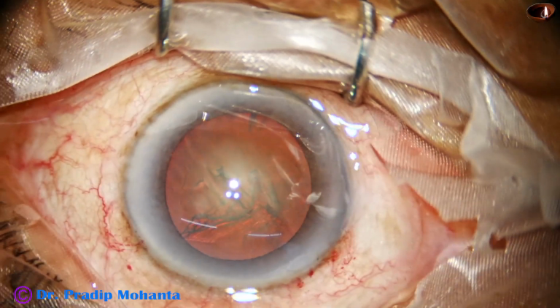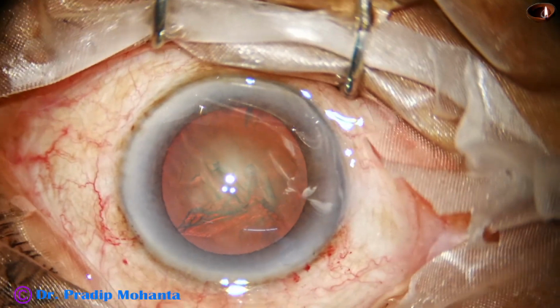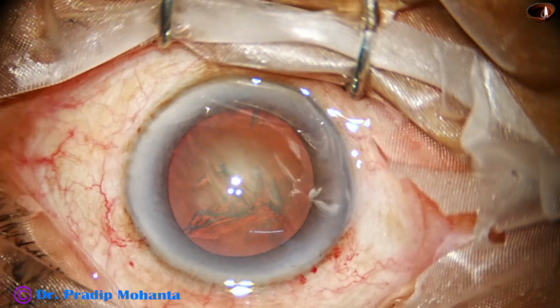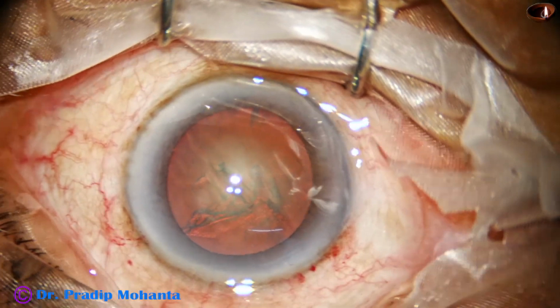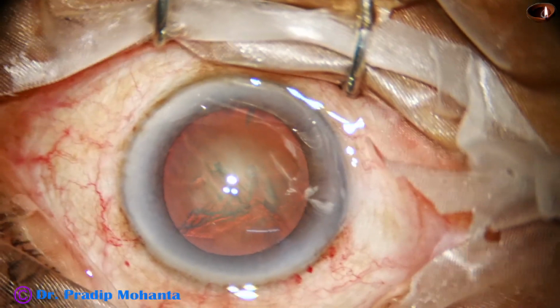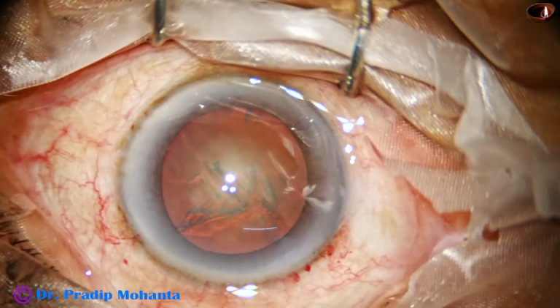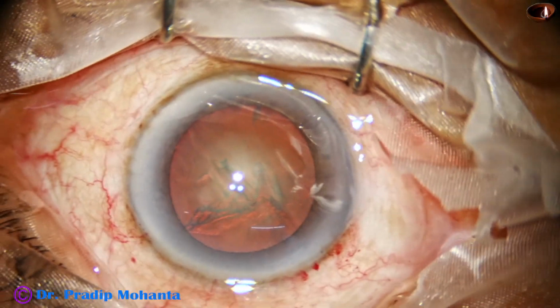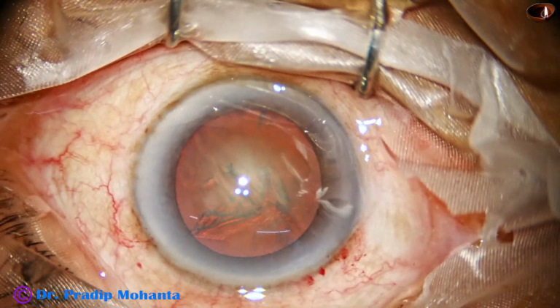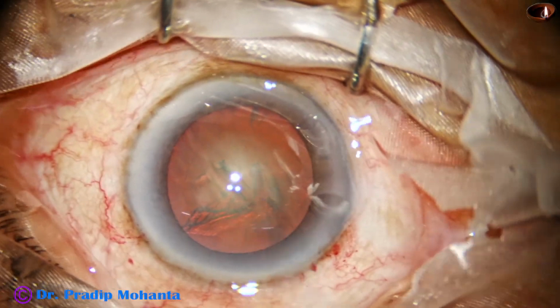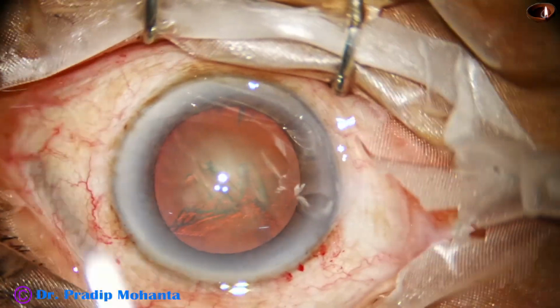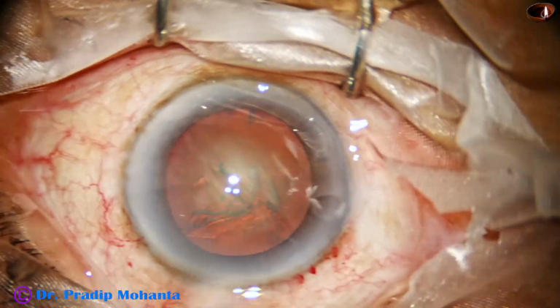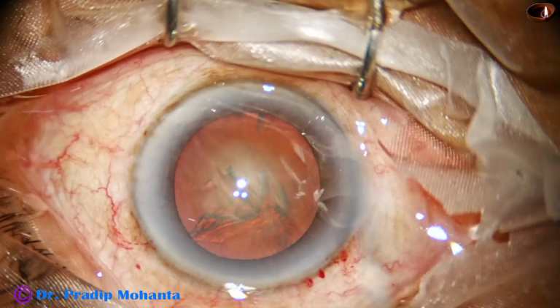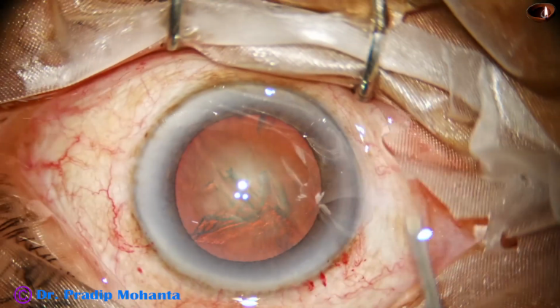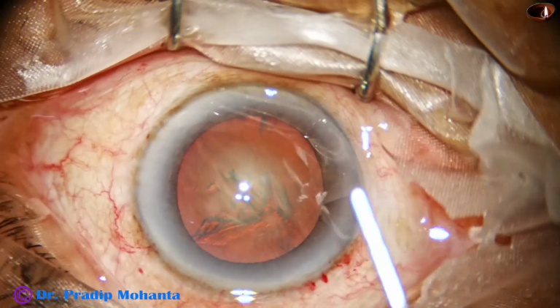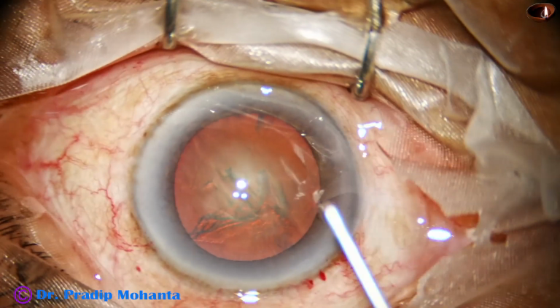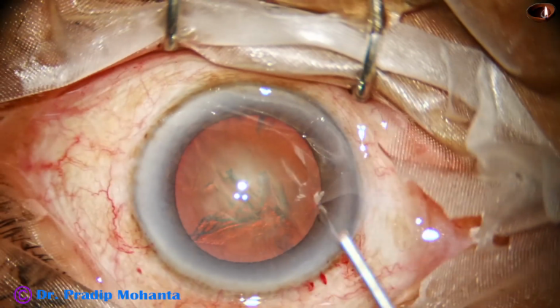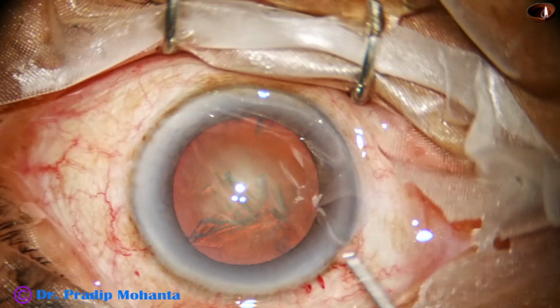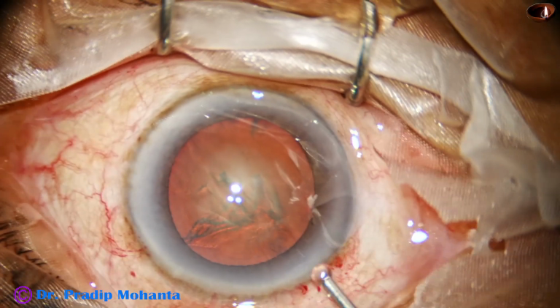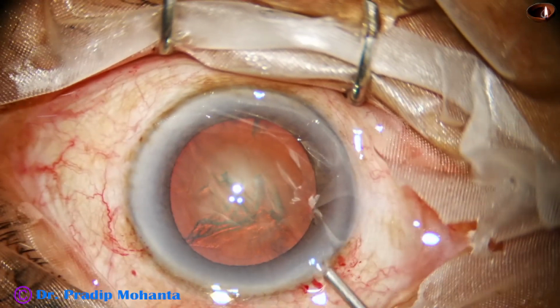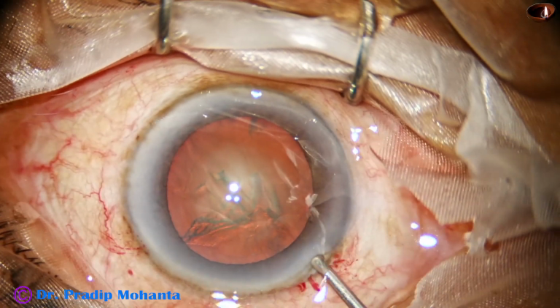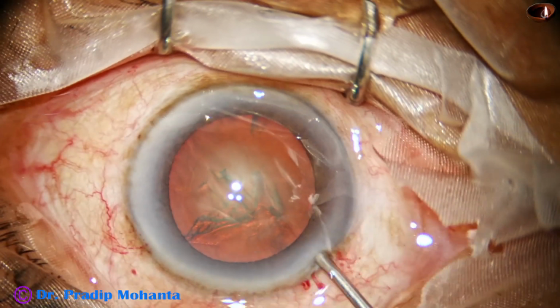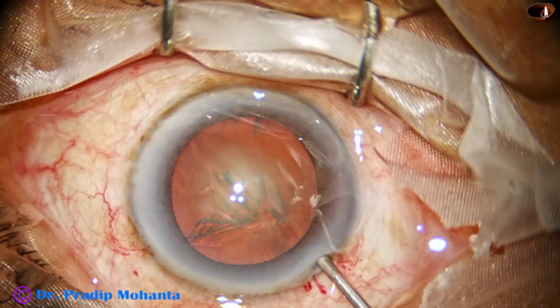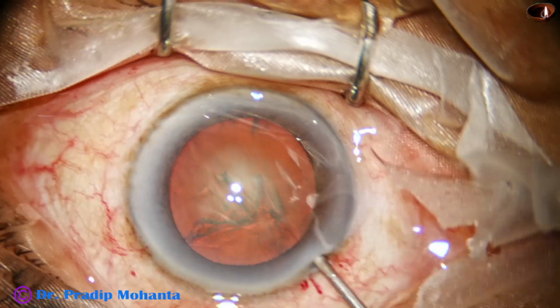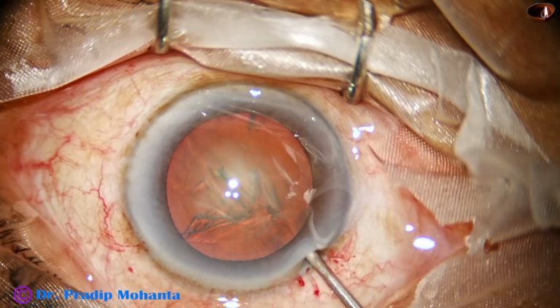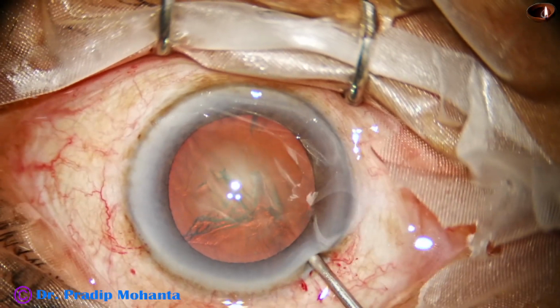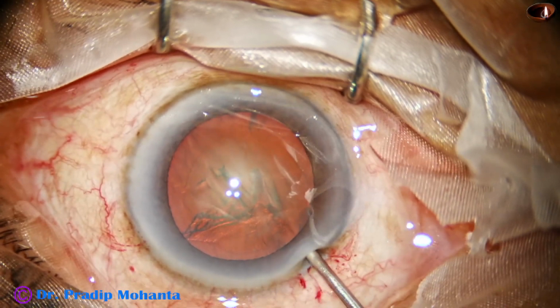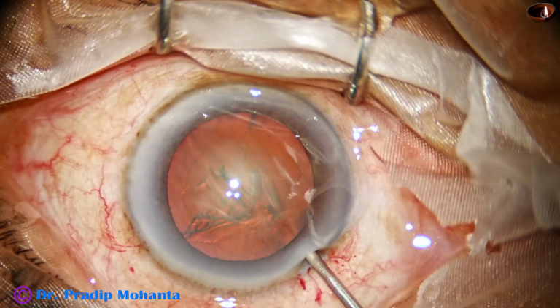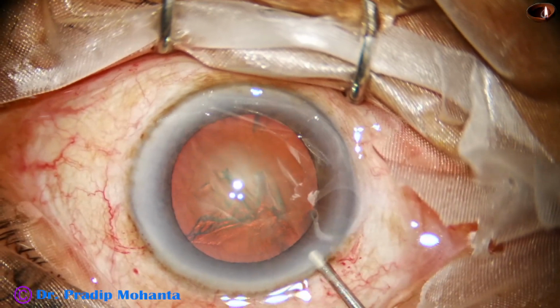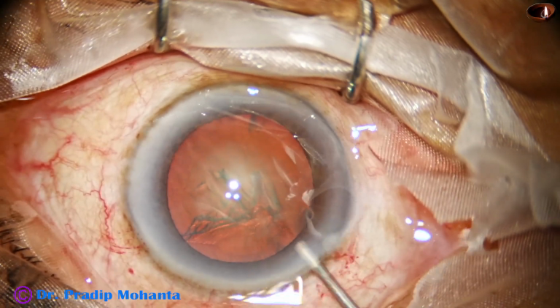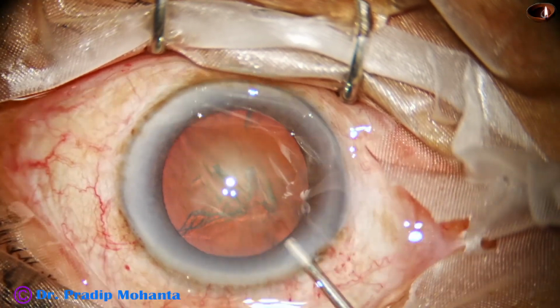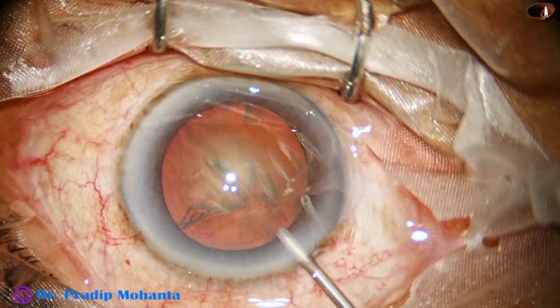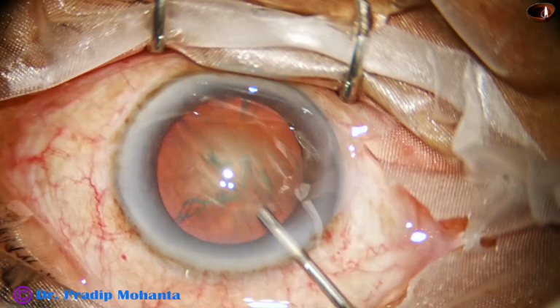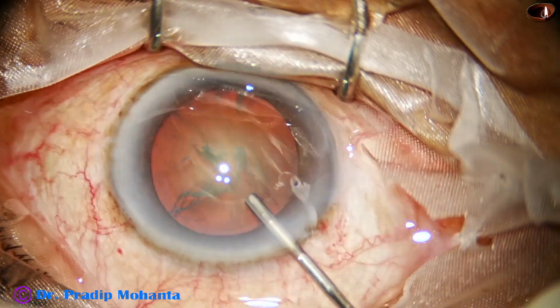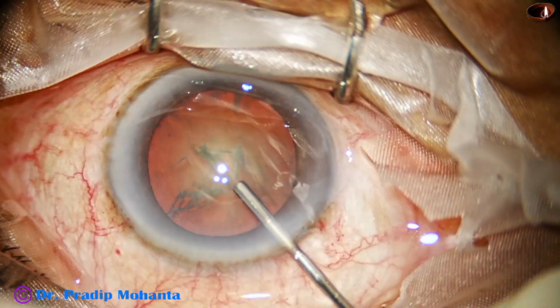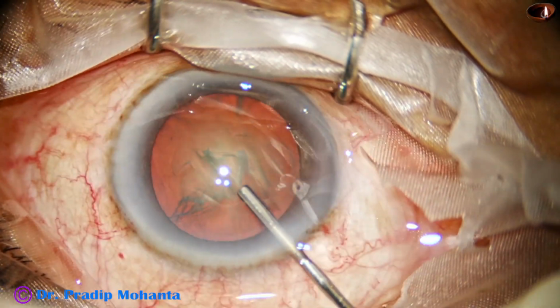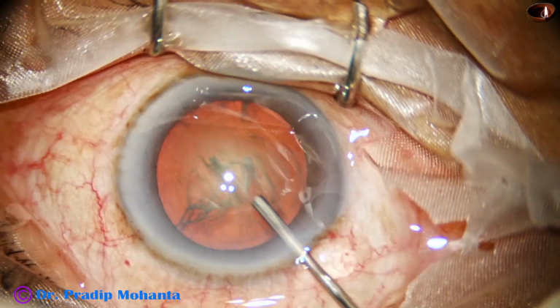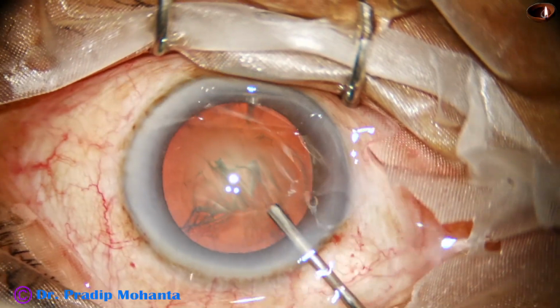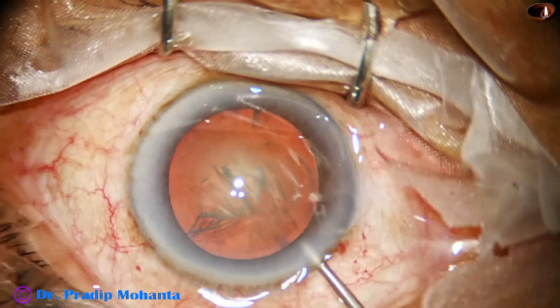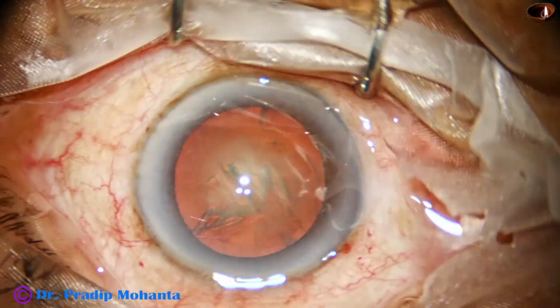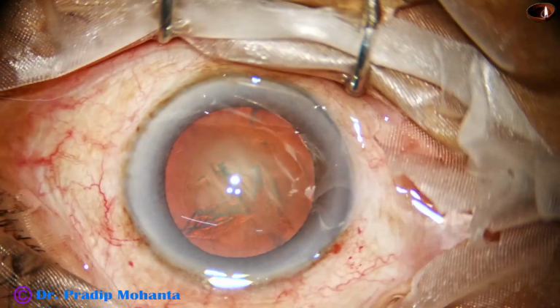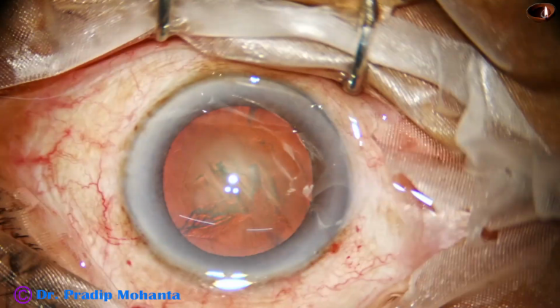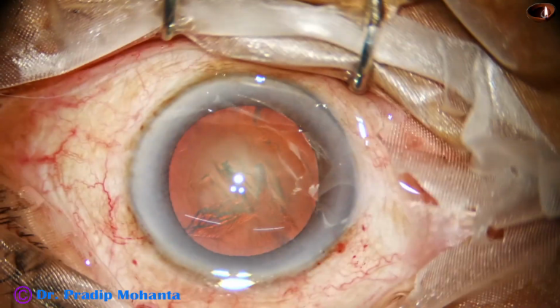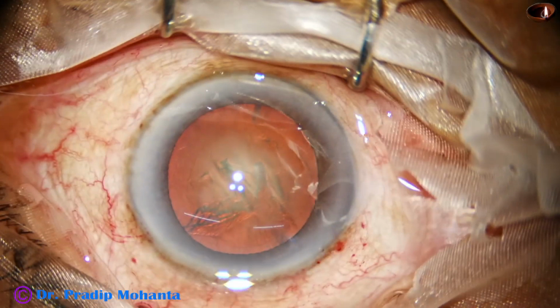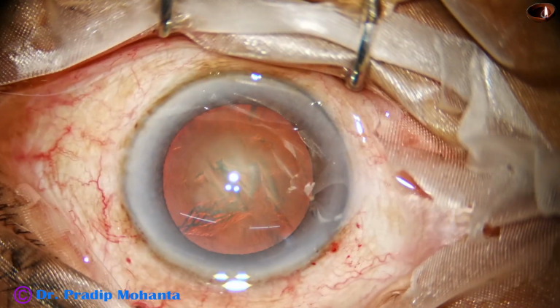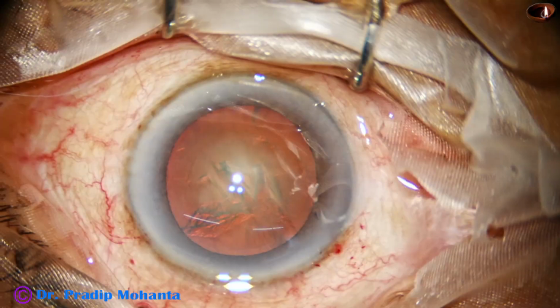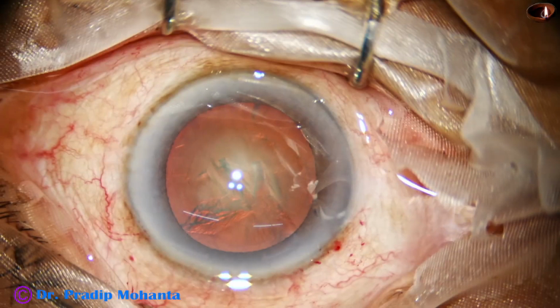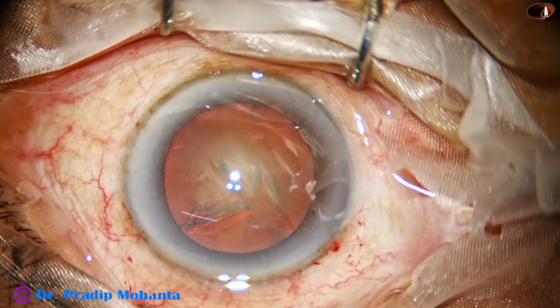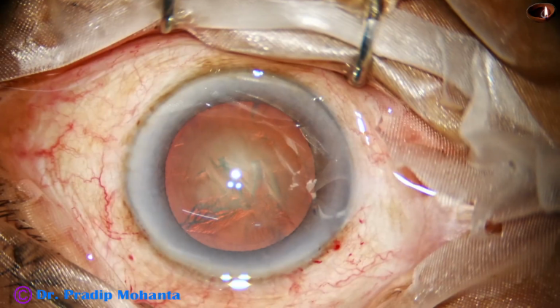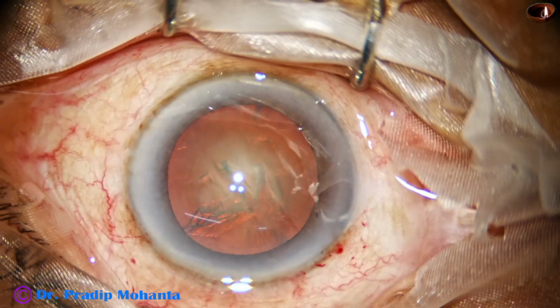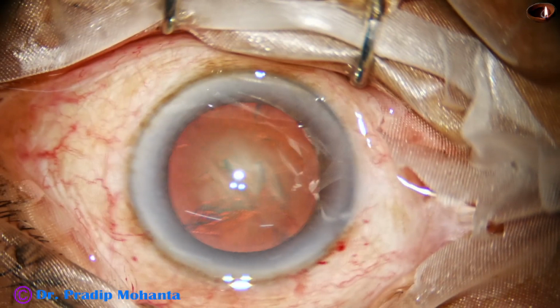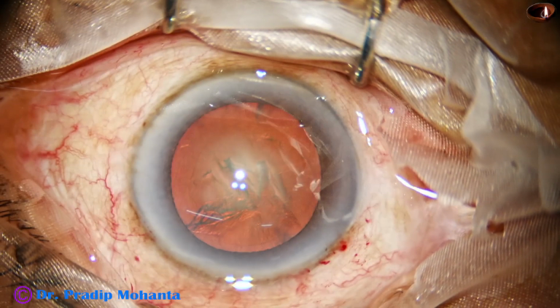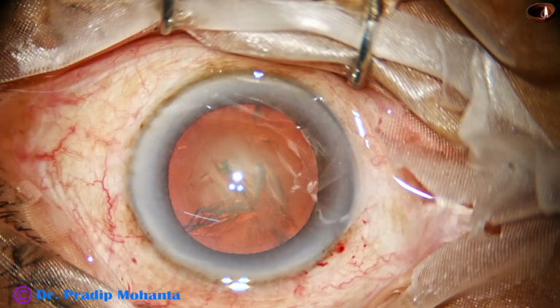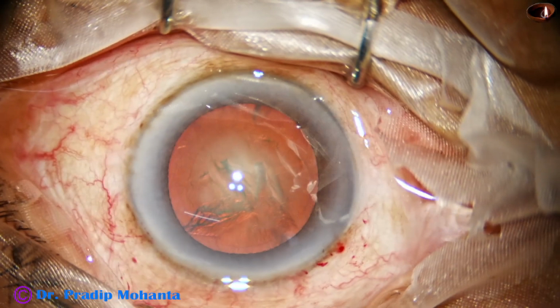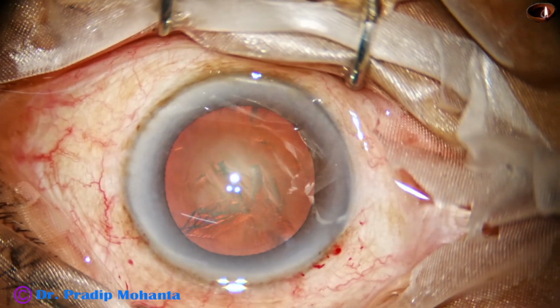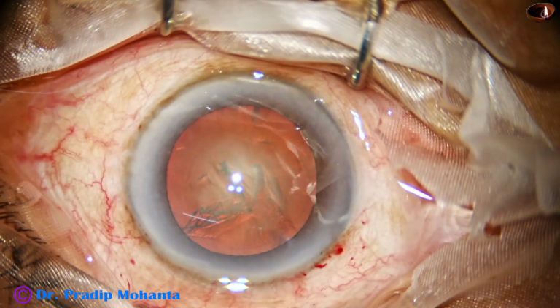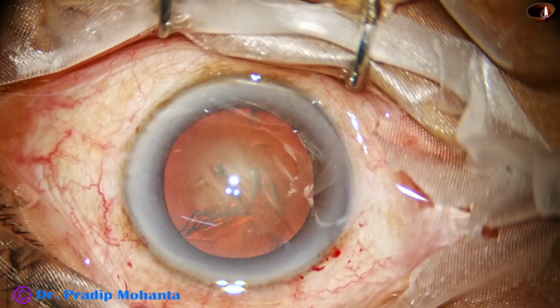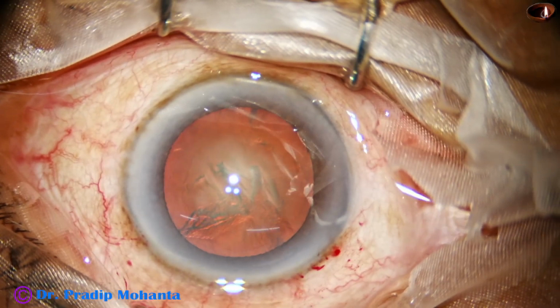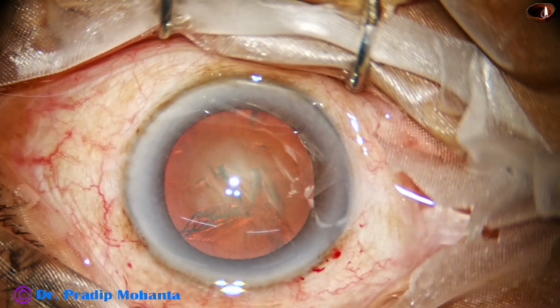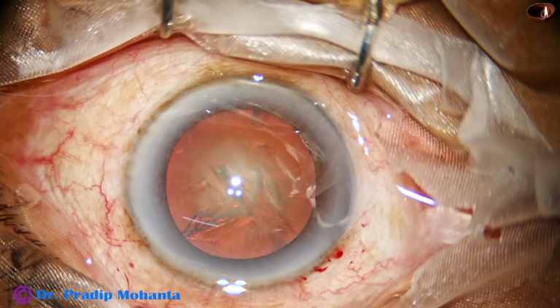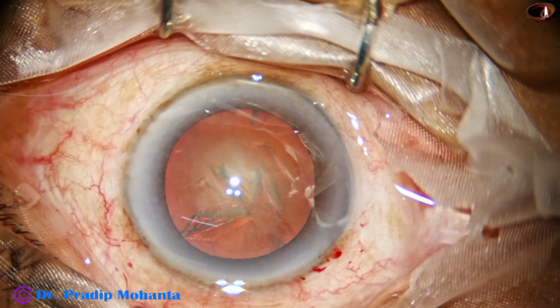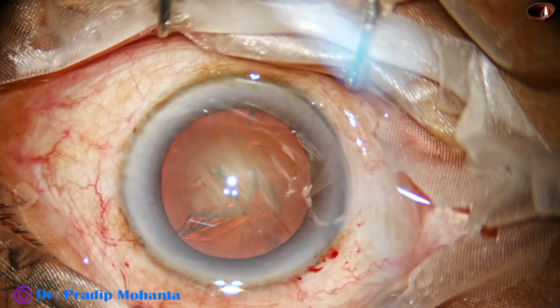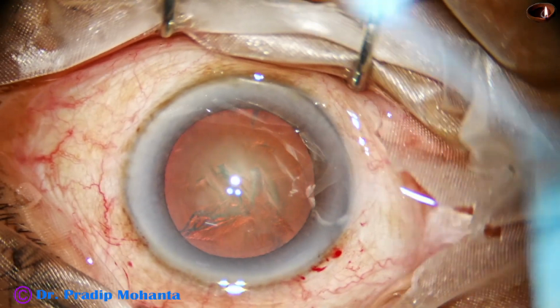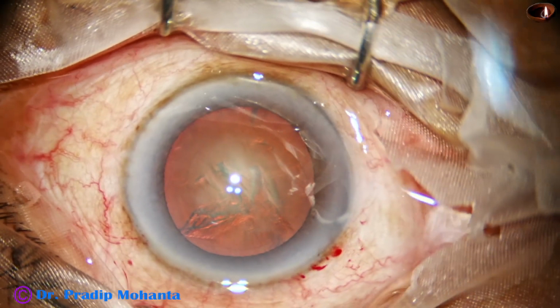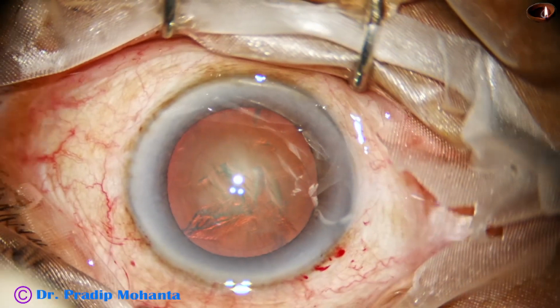If you would just lift off the anterior wall of the main wound, the chamber remains stable.